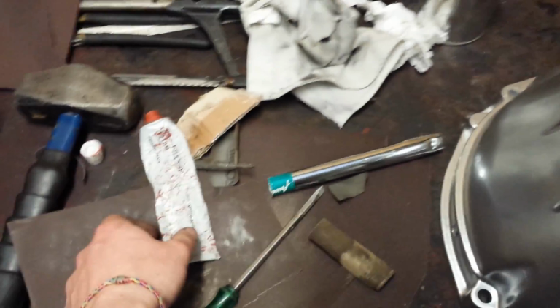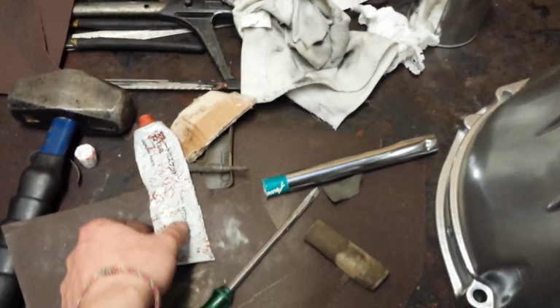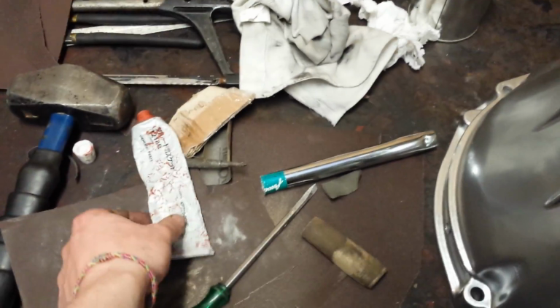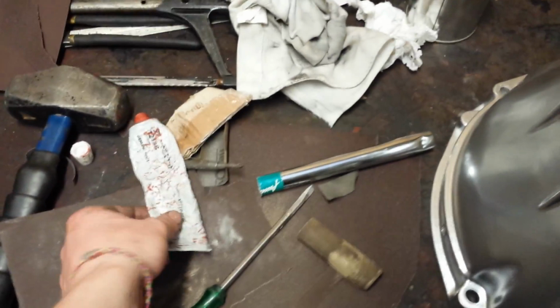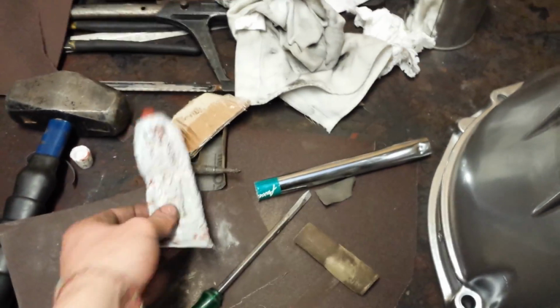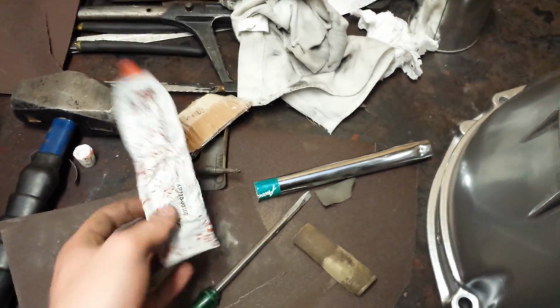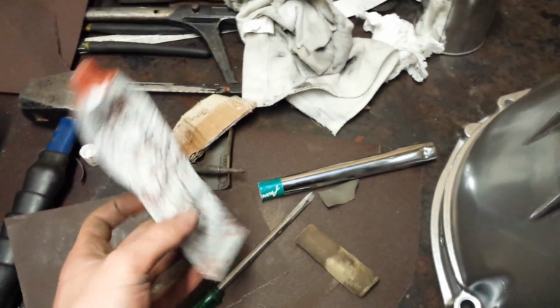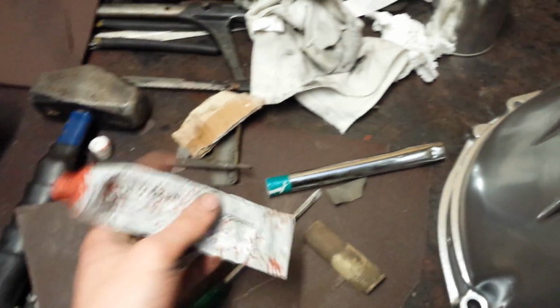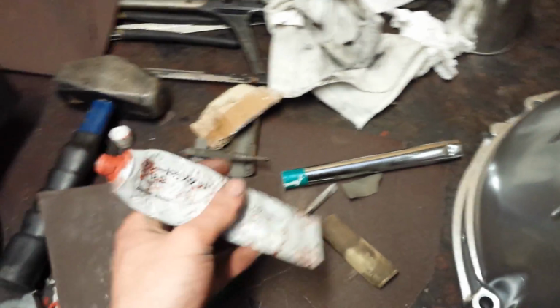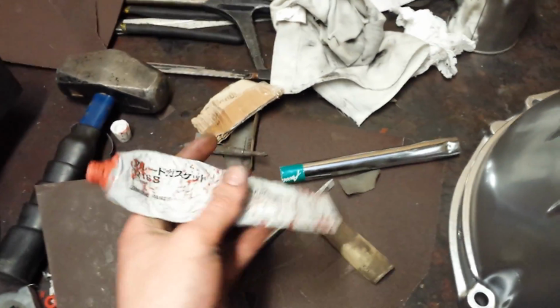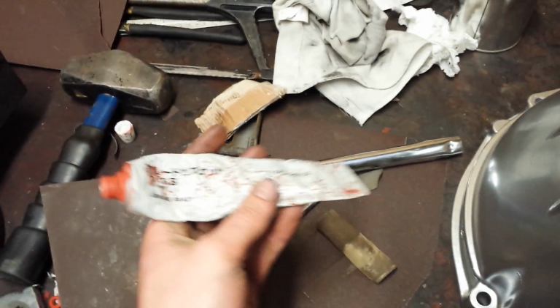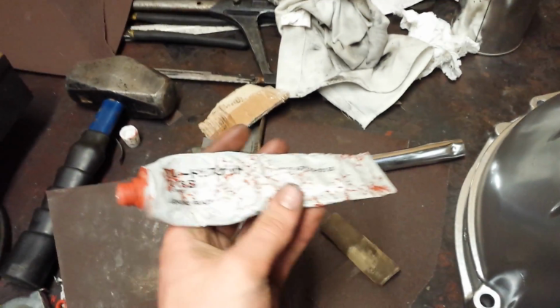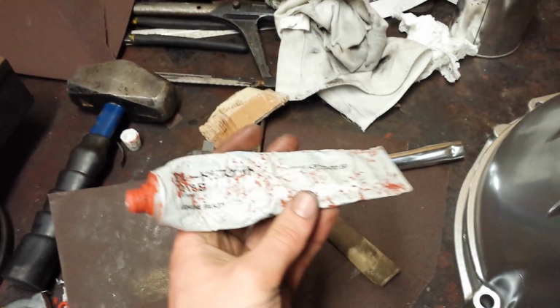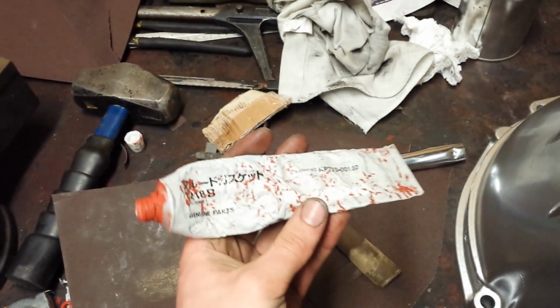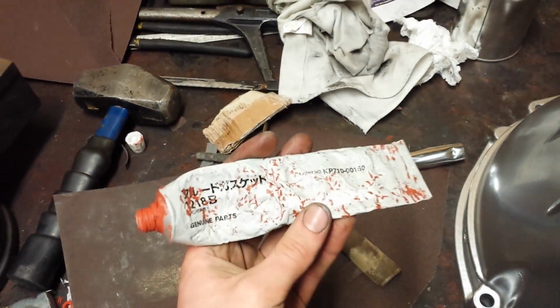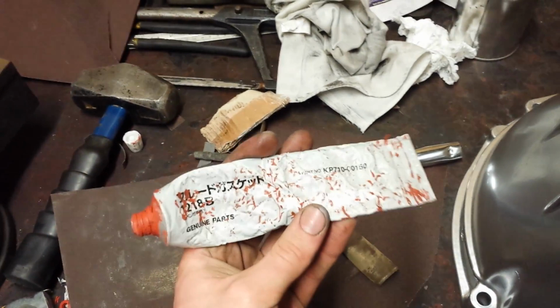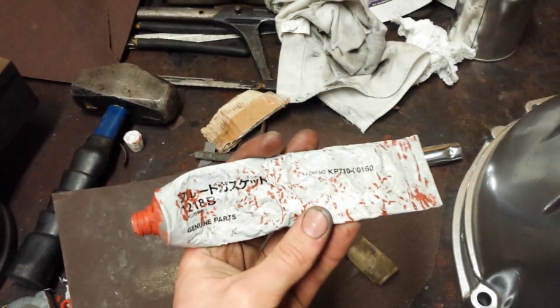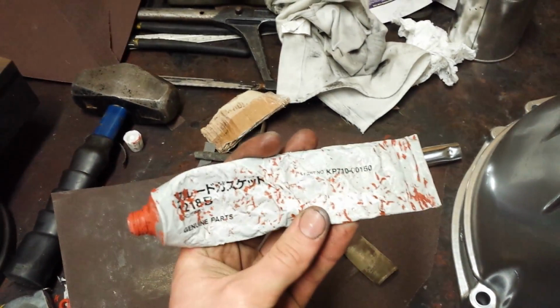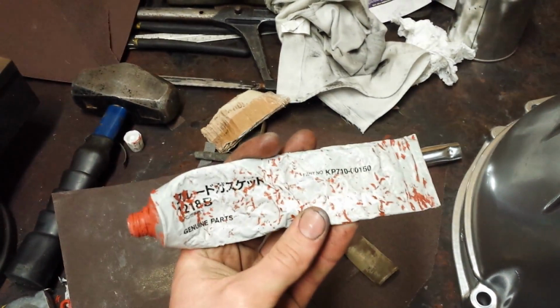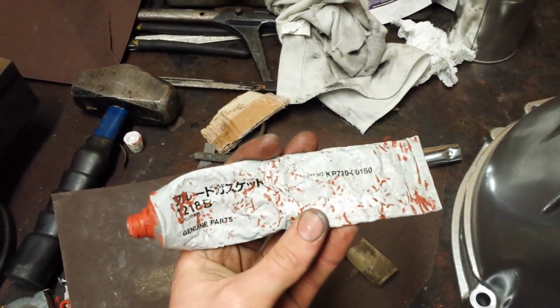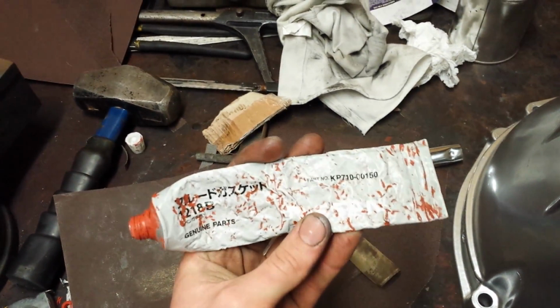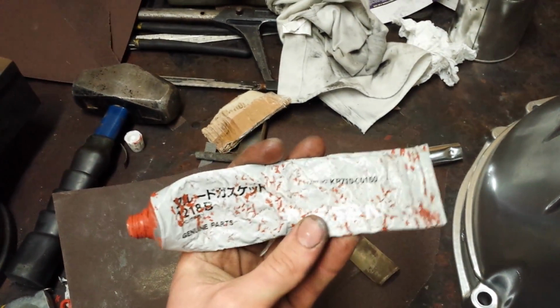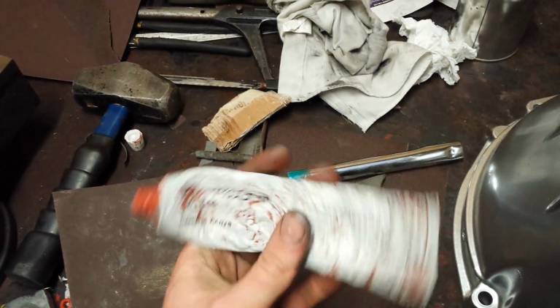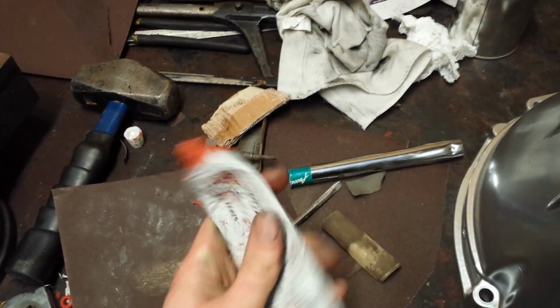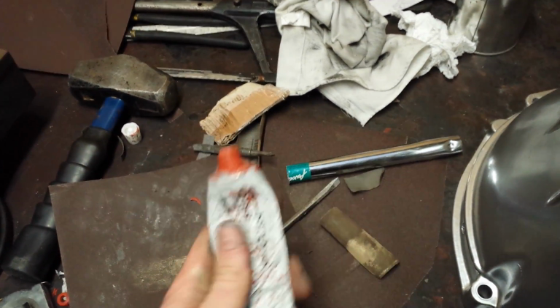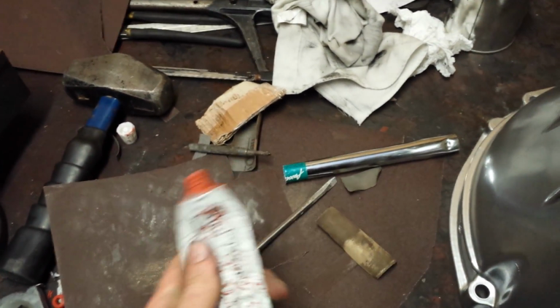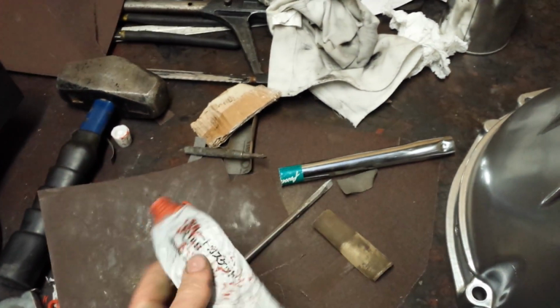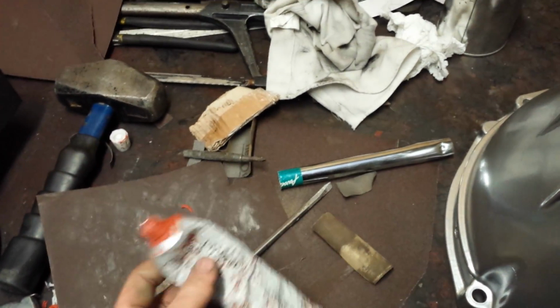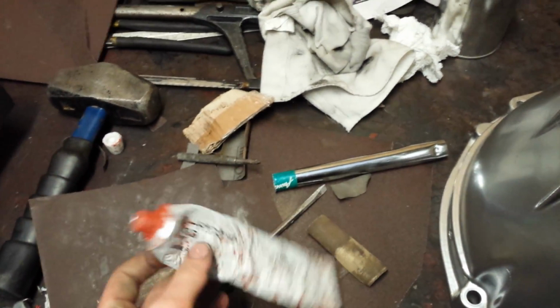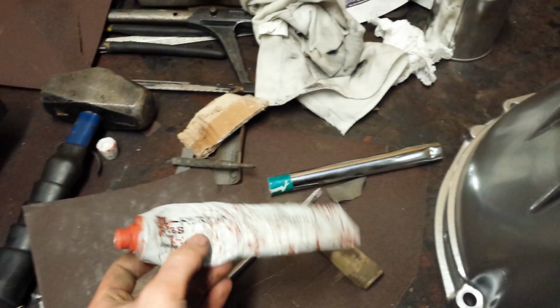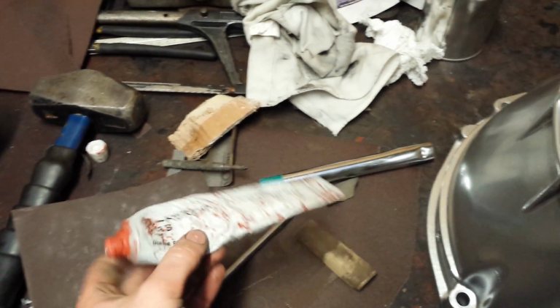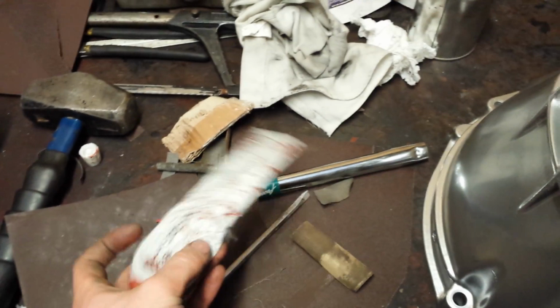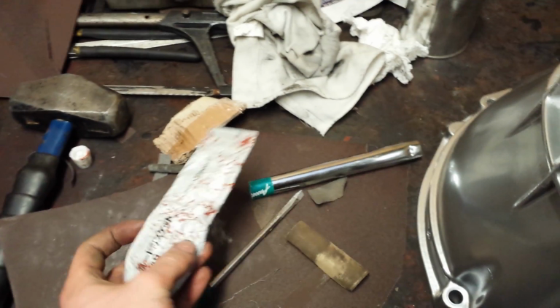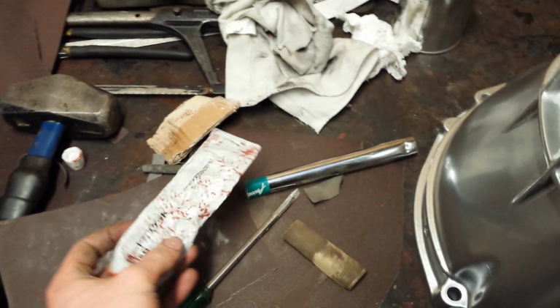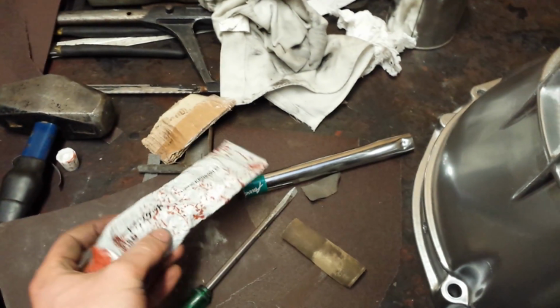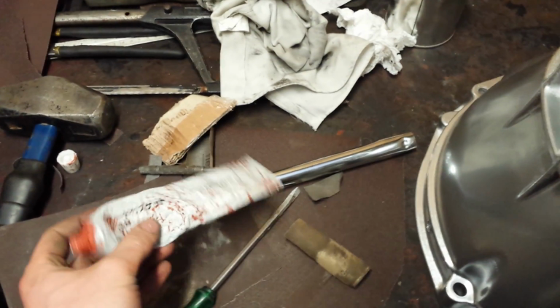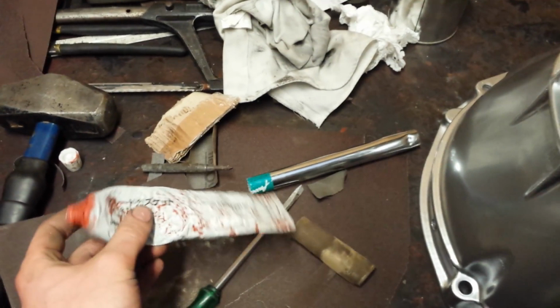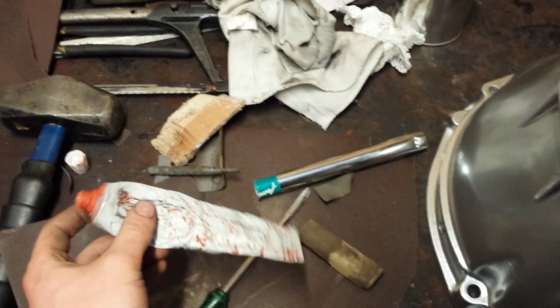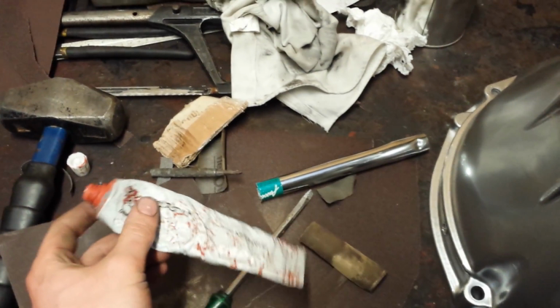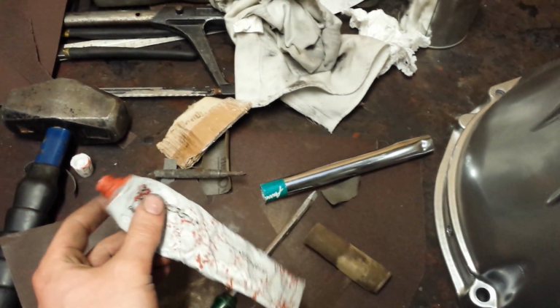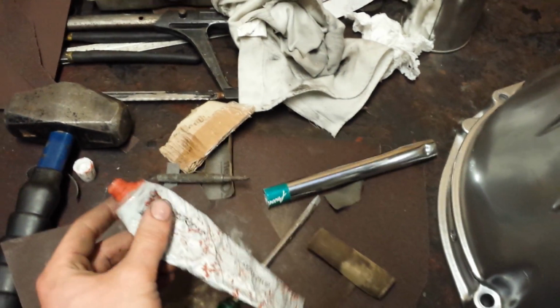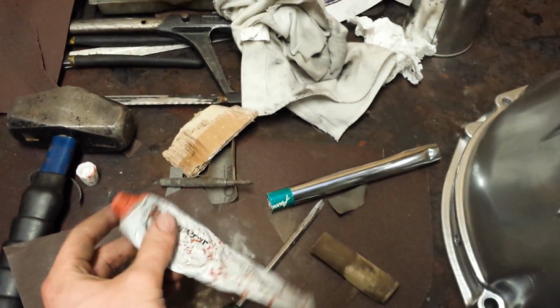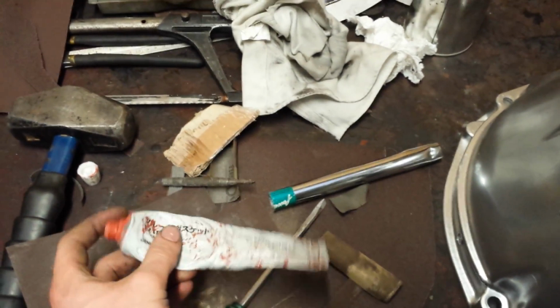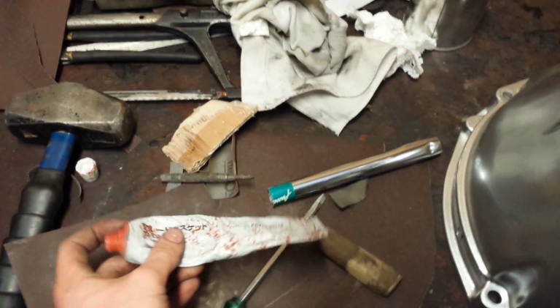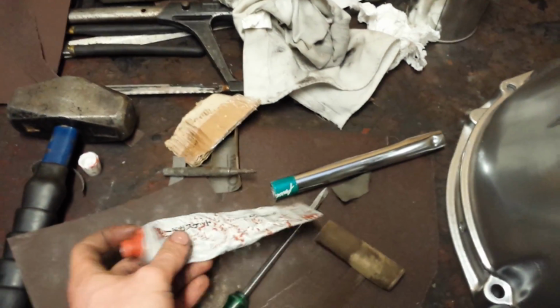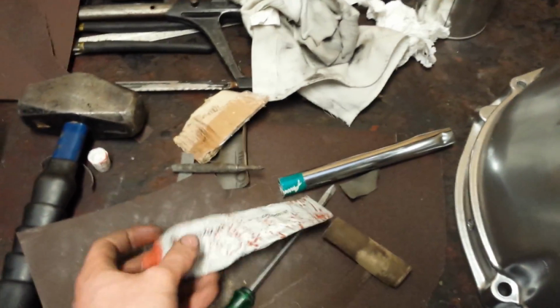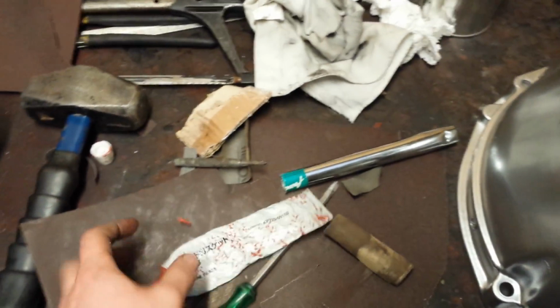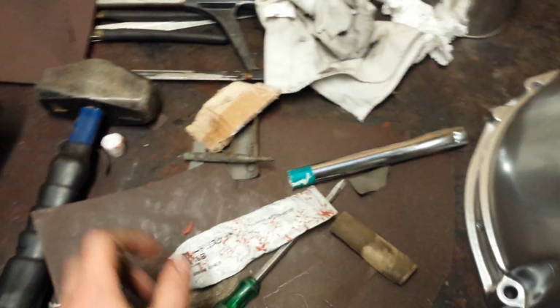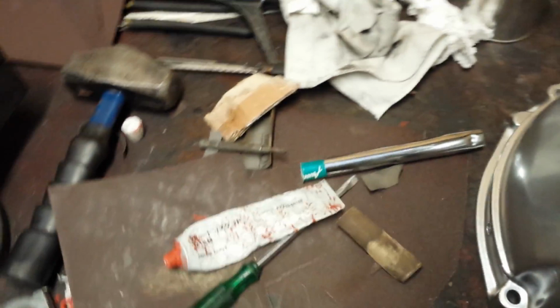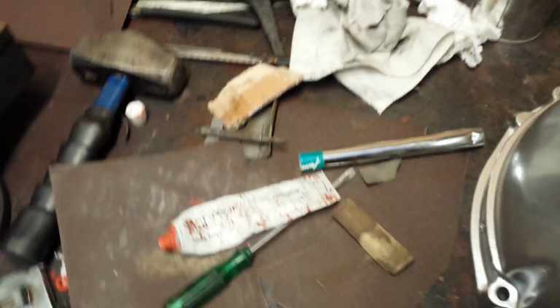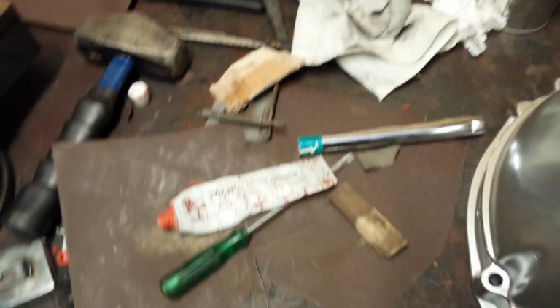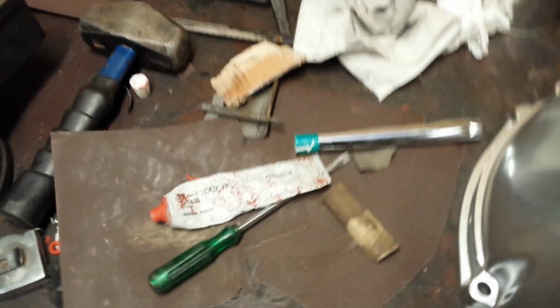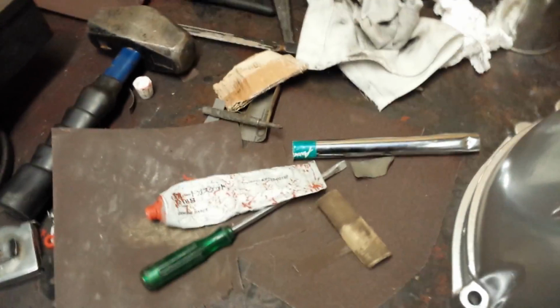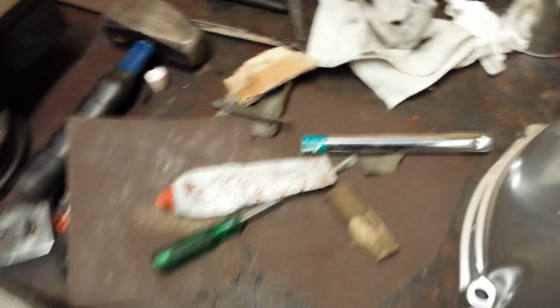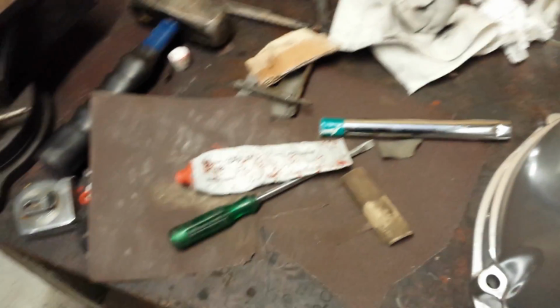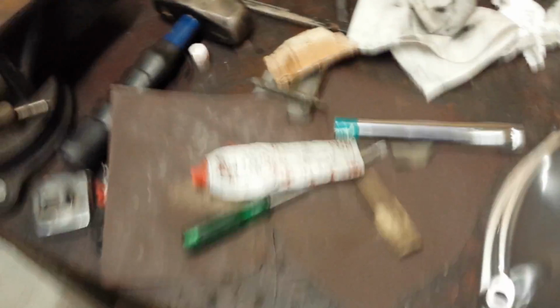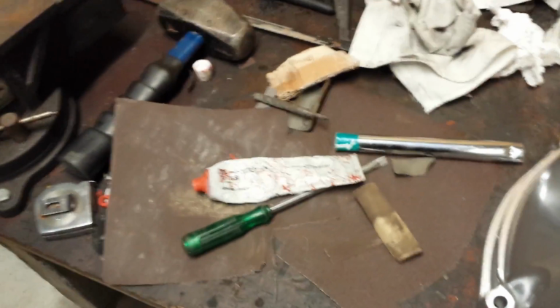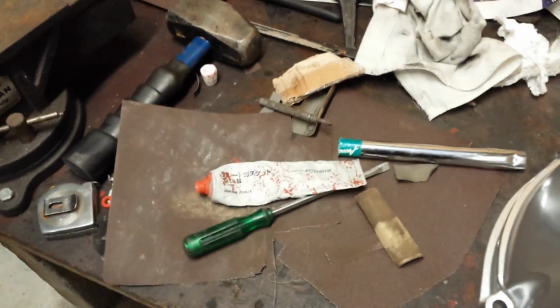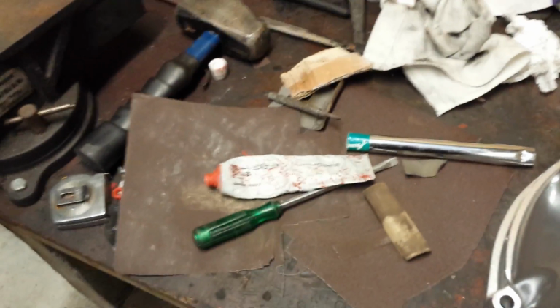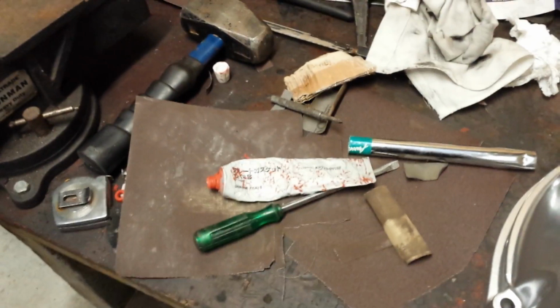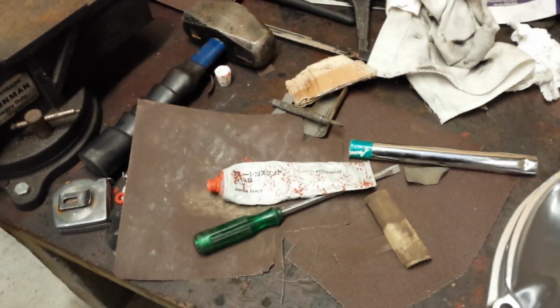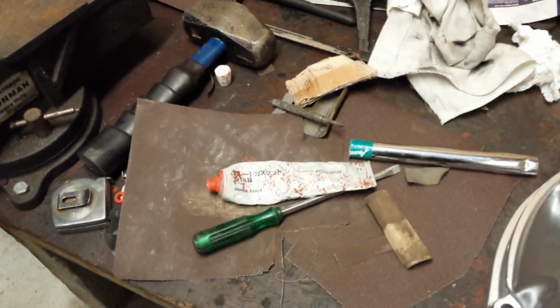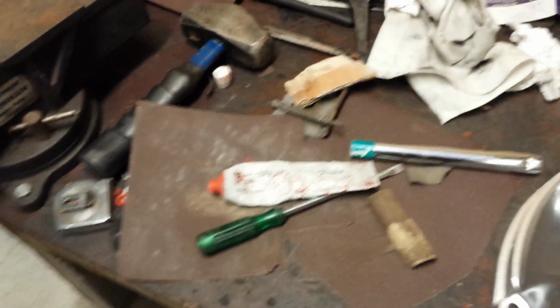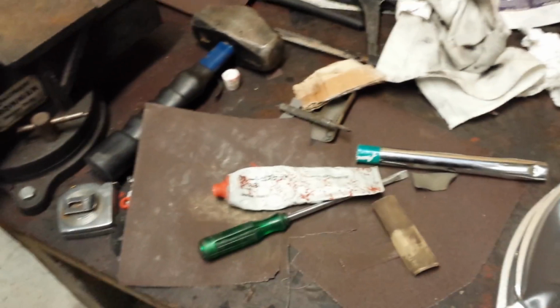Got my Nissan gasket goo and we're going to put it all together. I'll show you the end result in a sec.